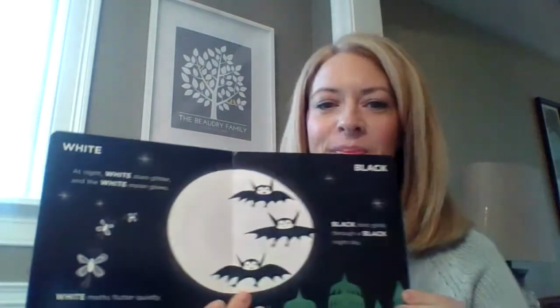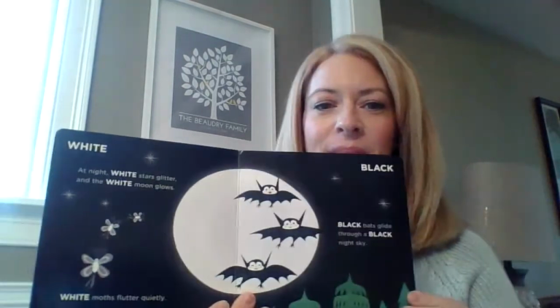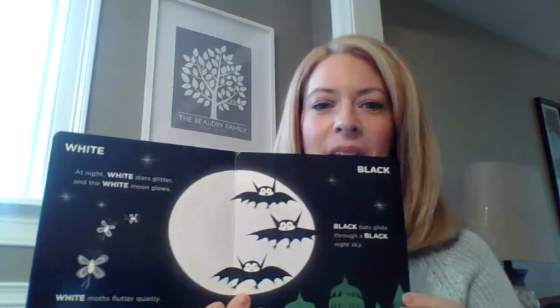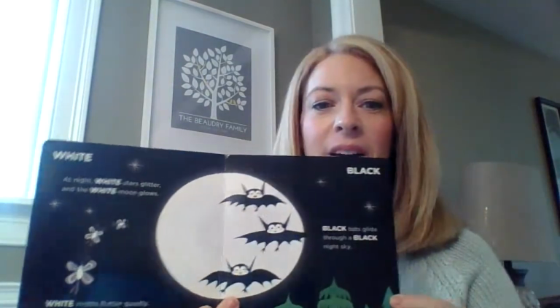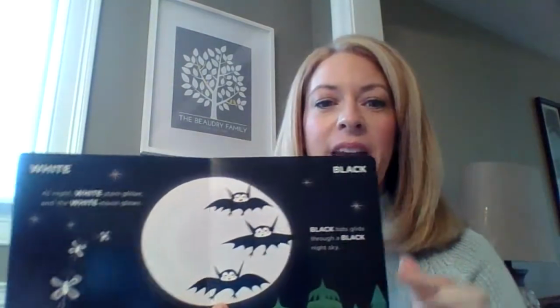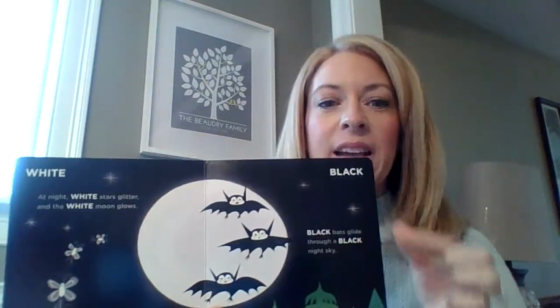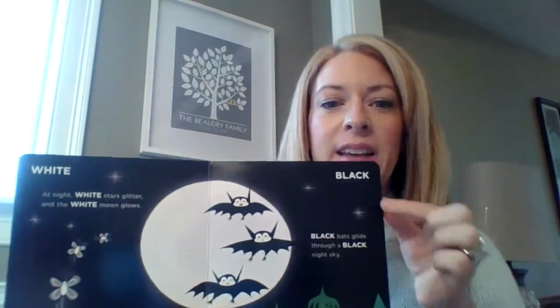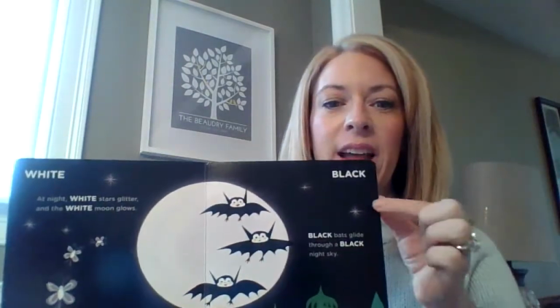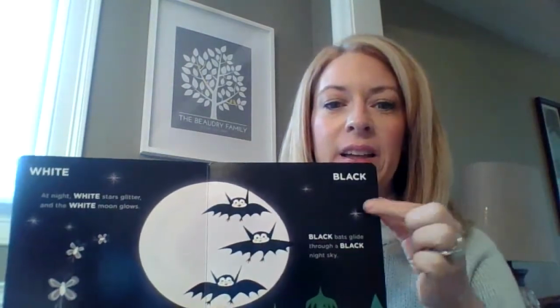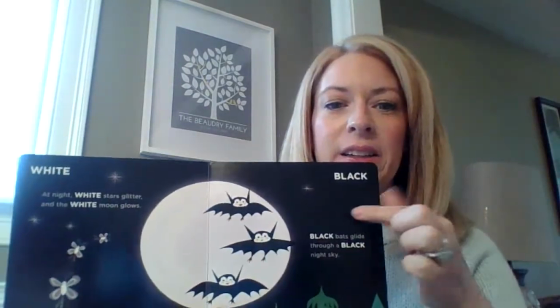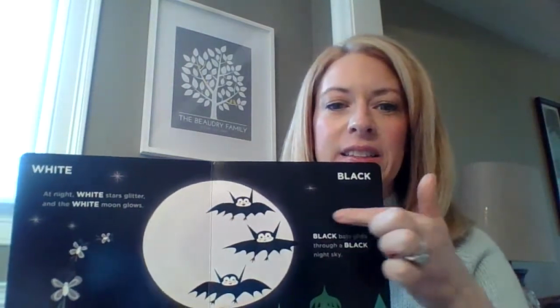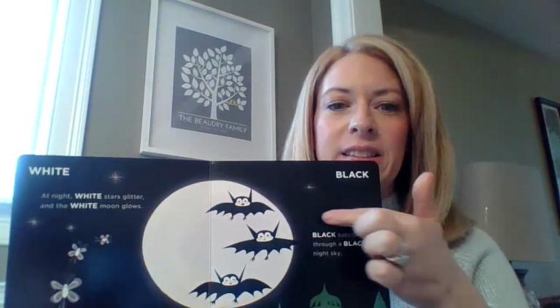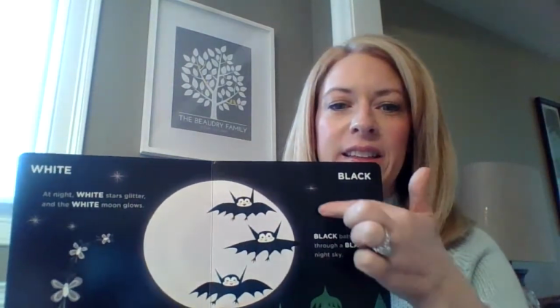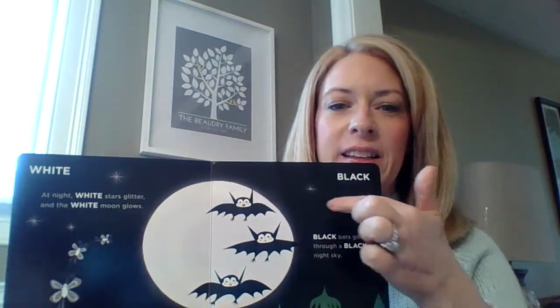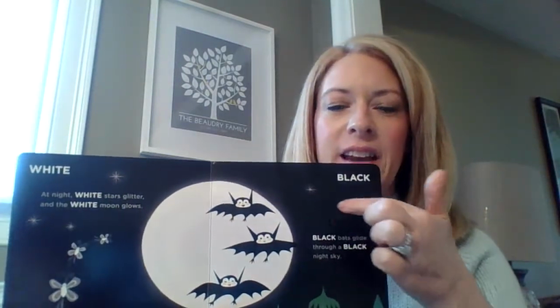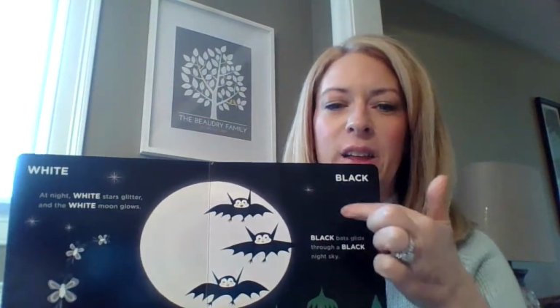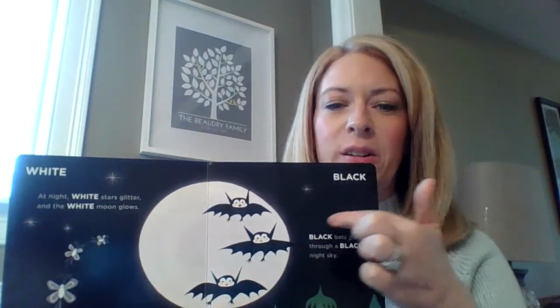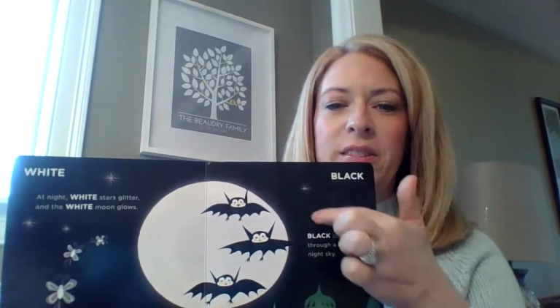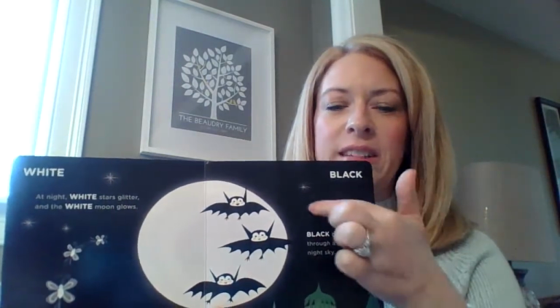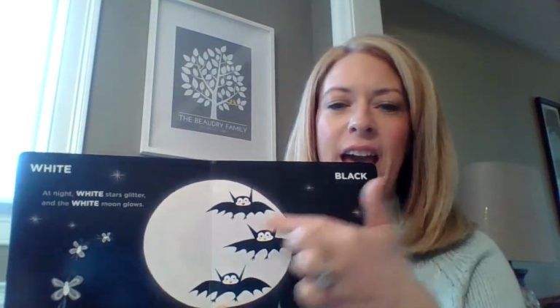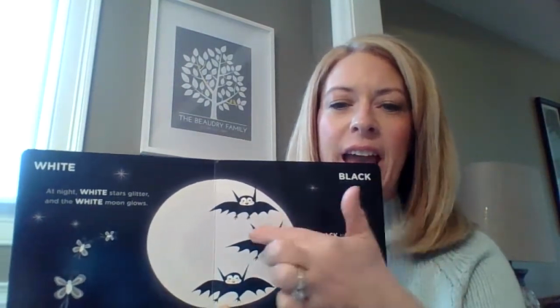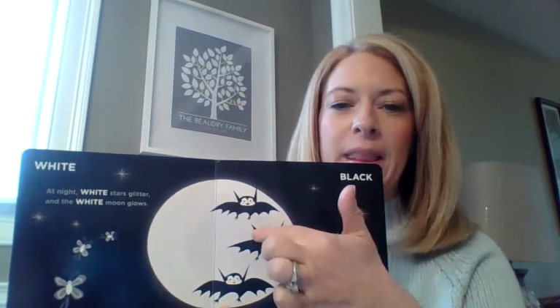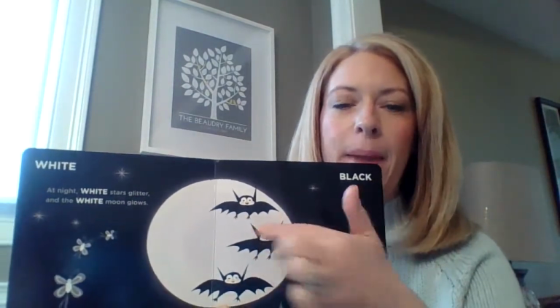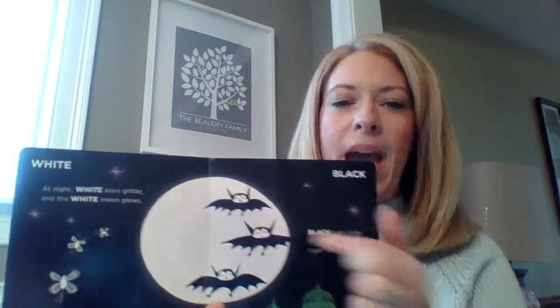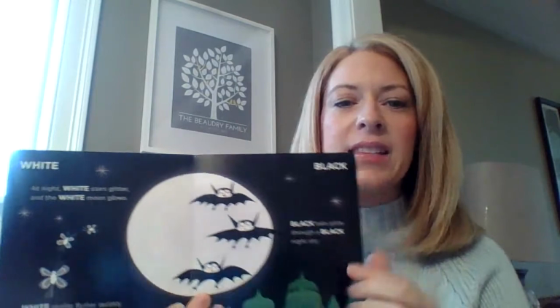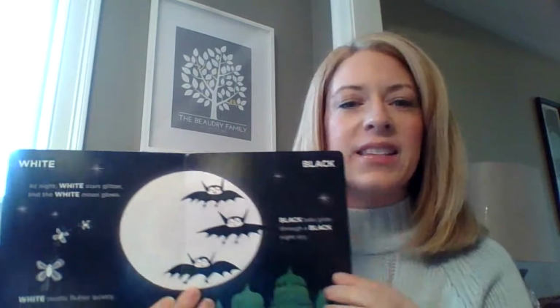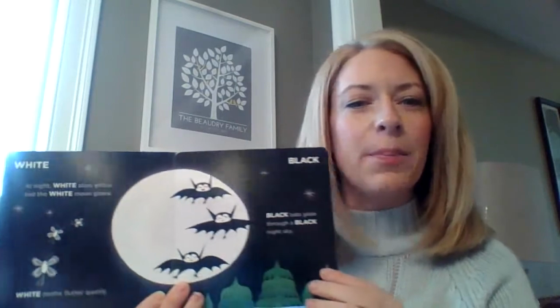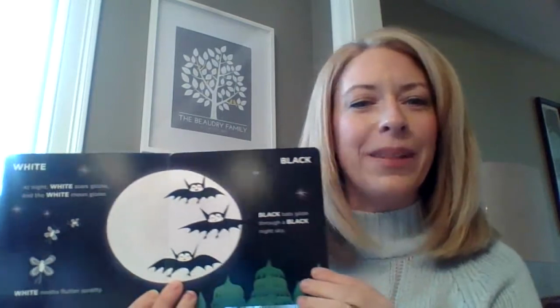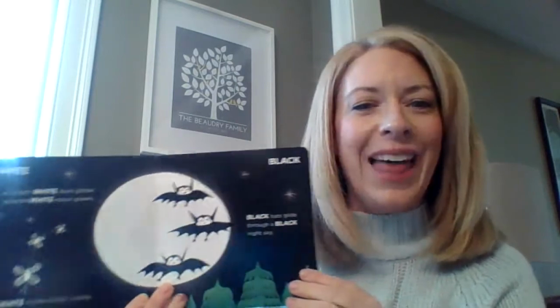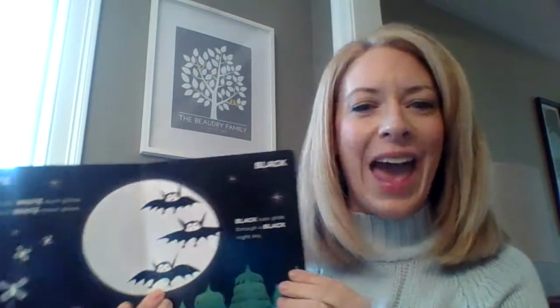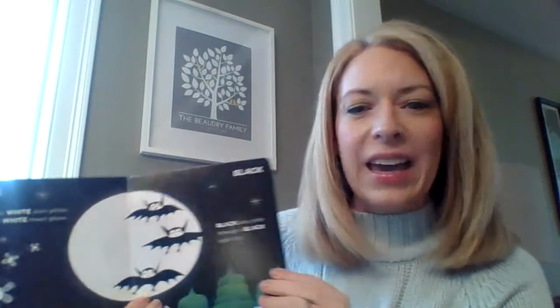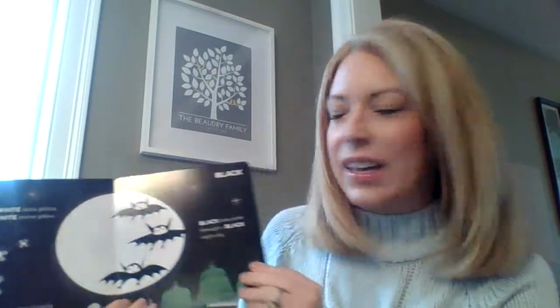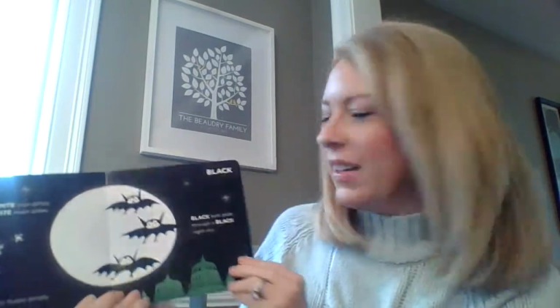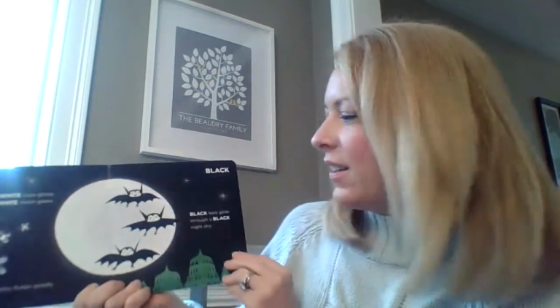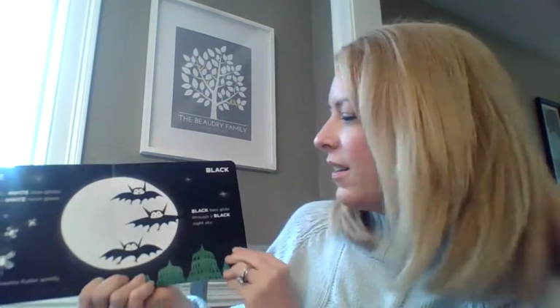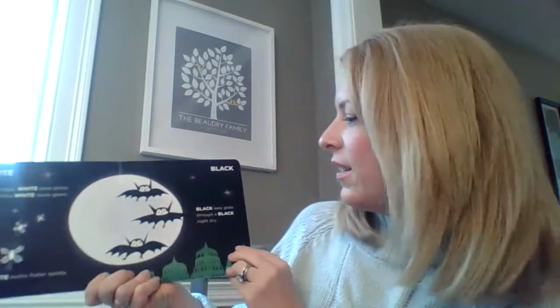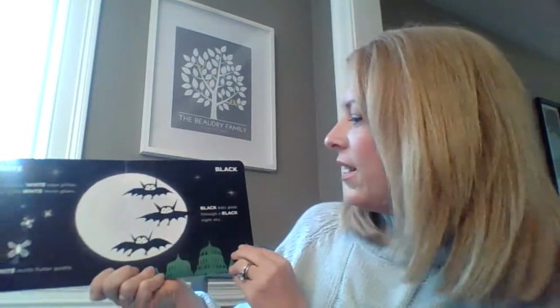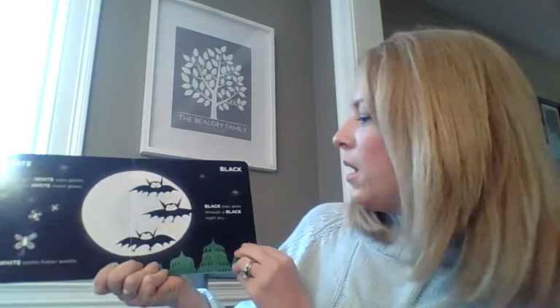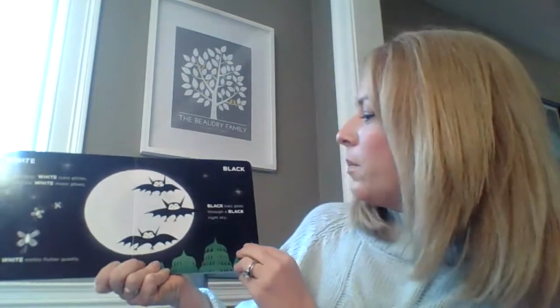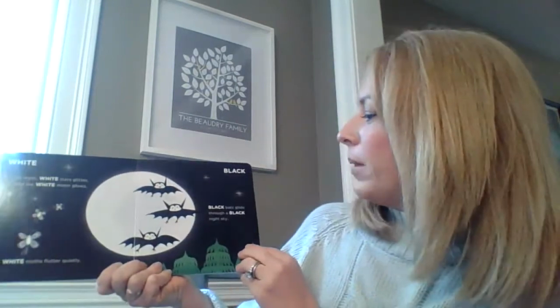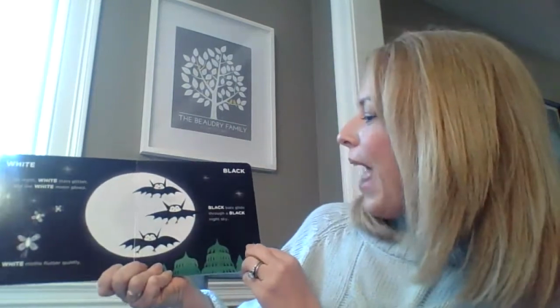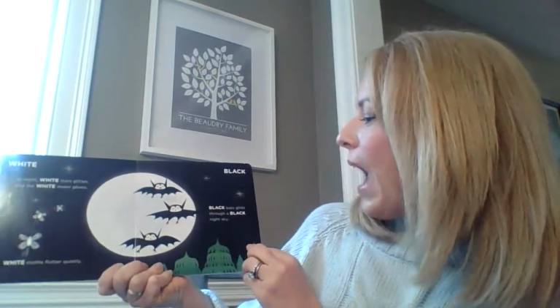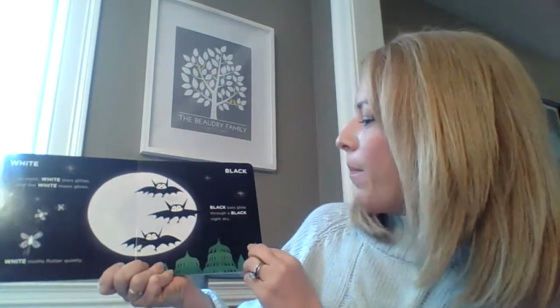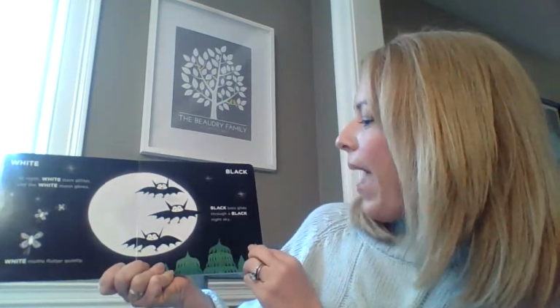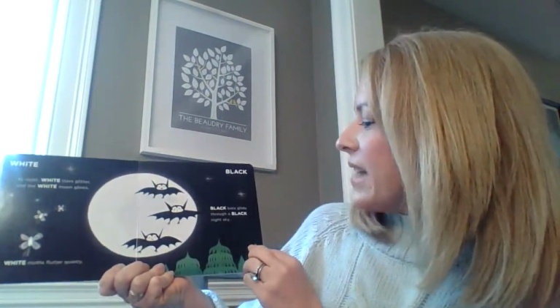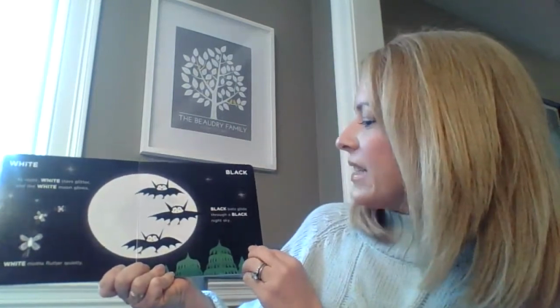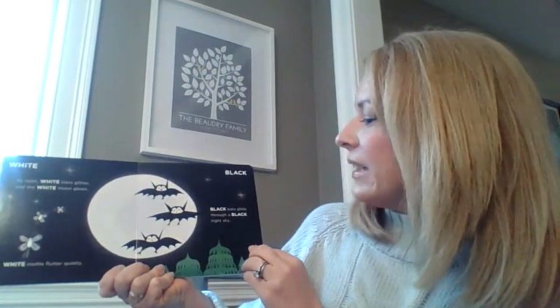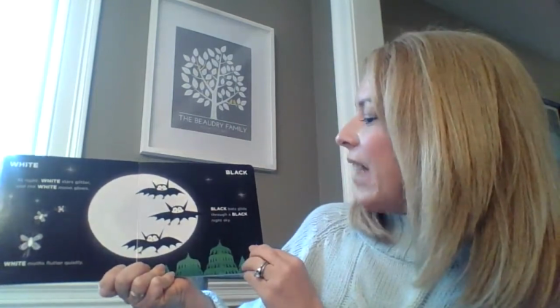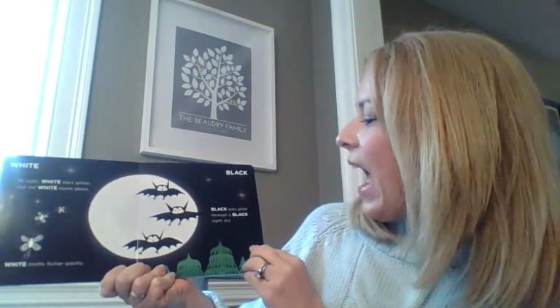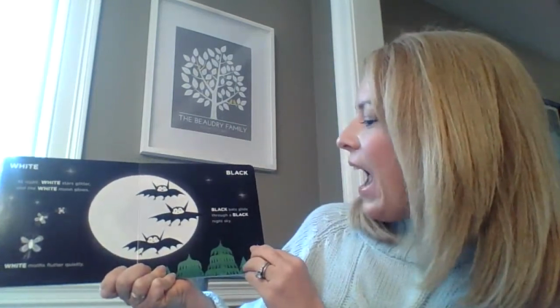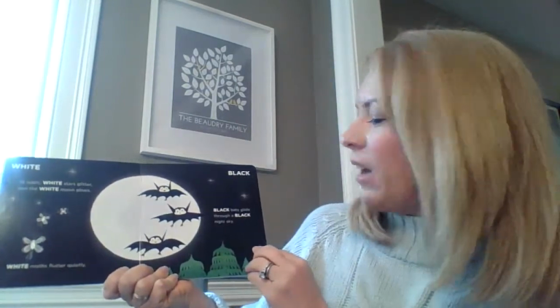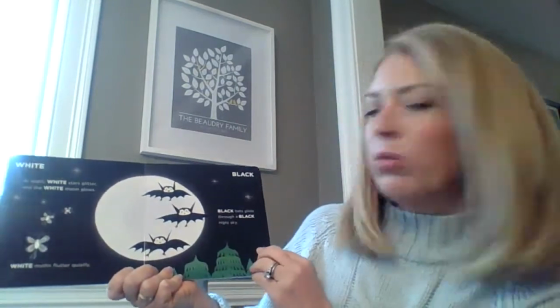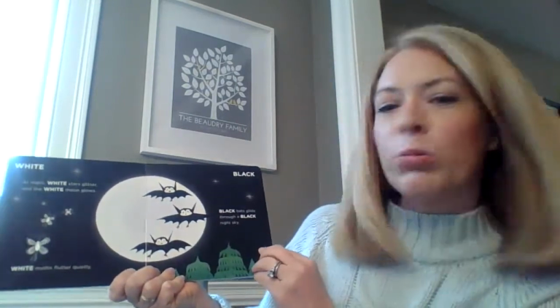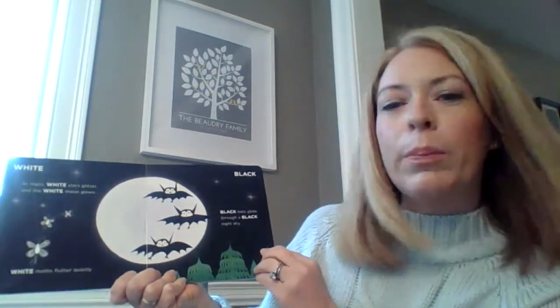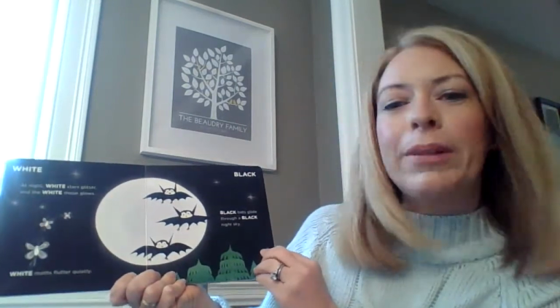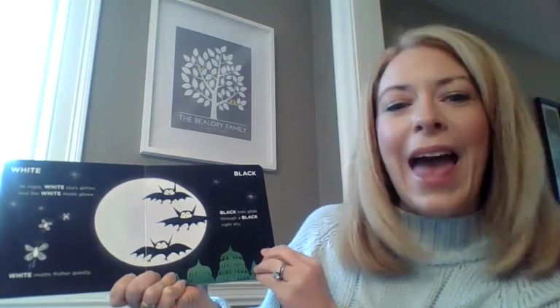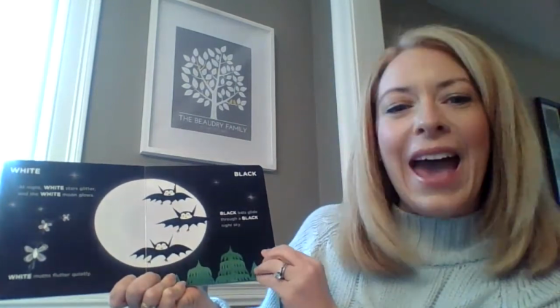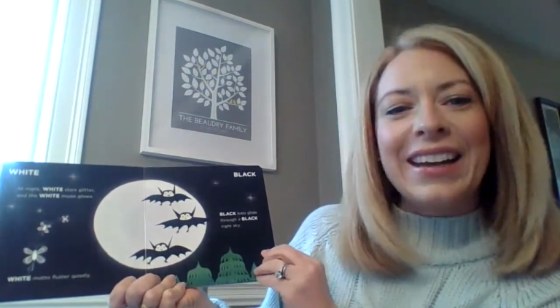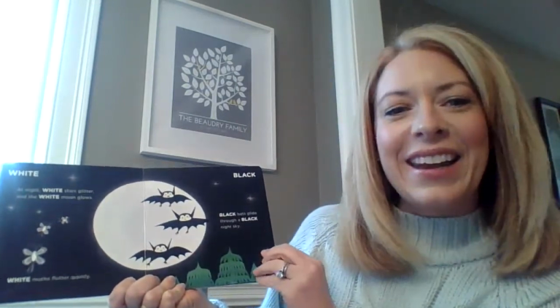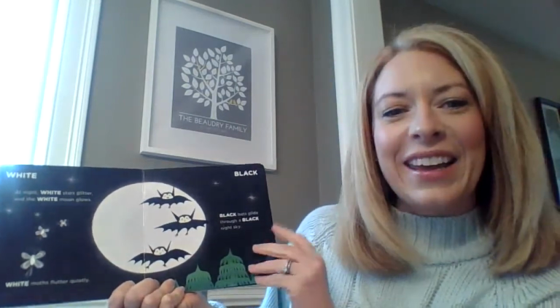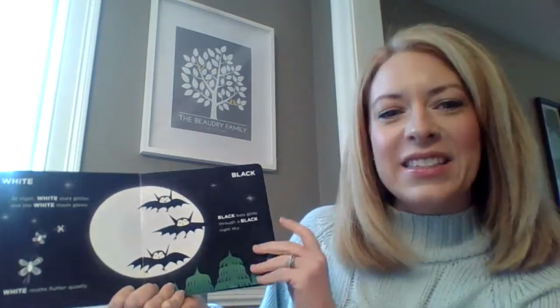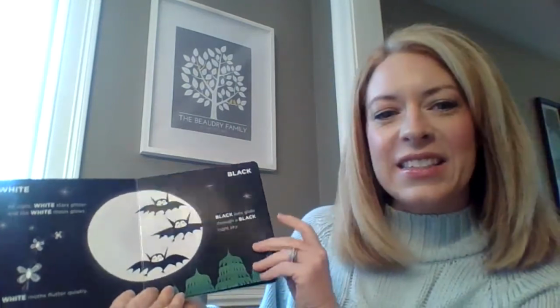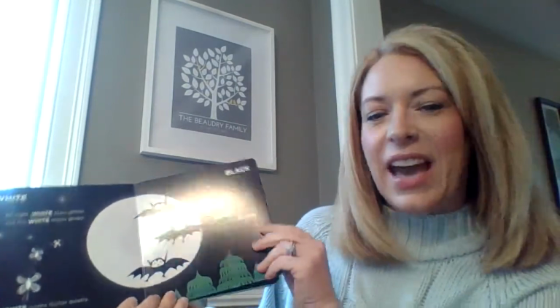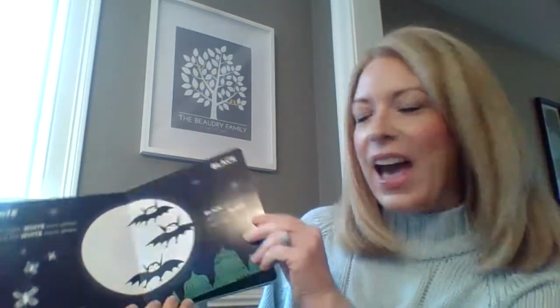Our next color — see the color of the sky and the bats? It's black. Black bats glide in a black night sky.